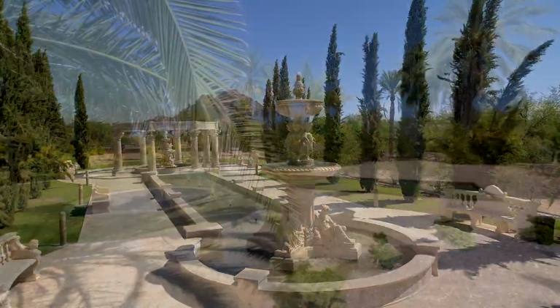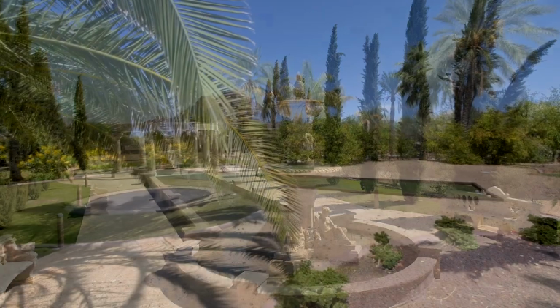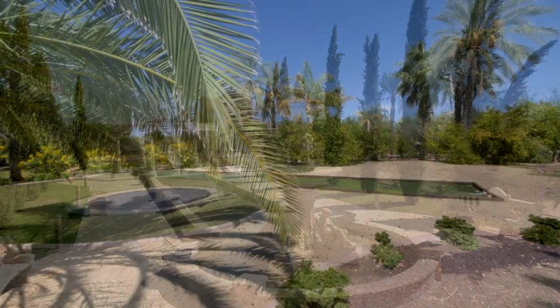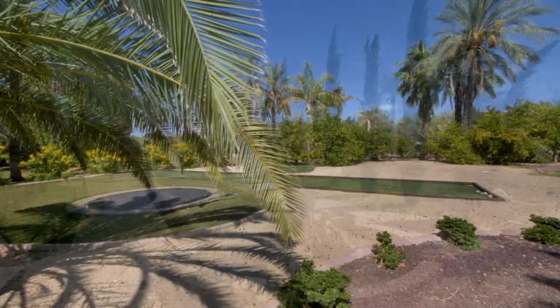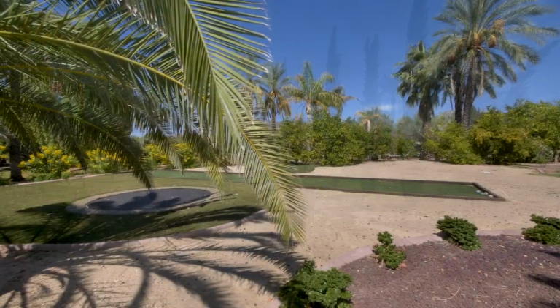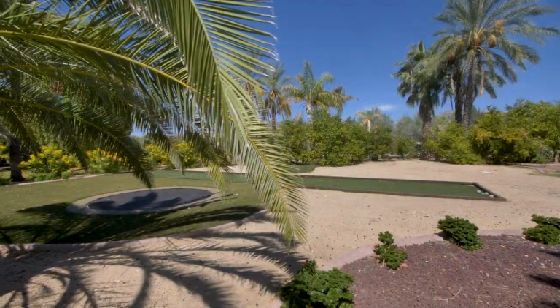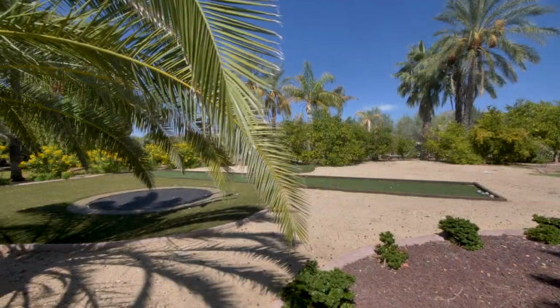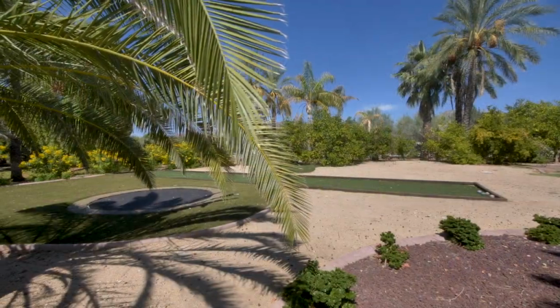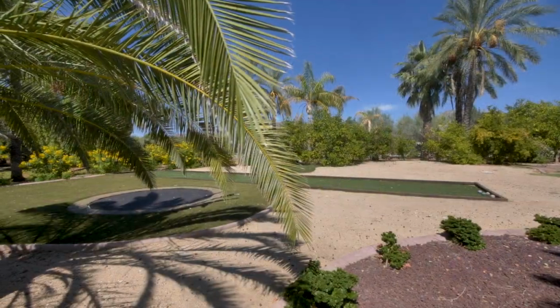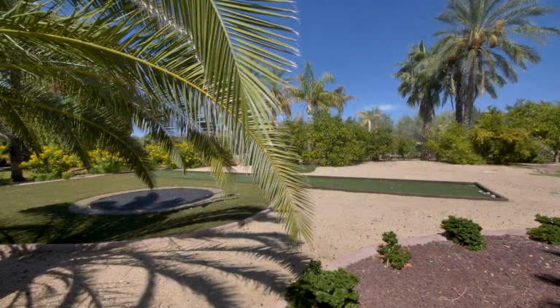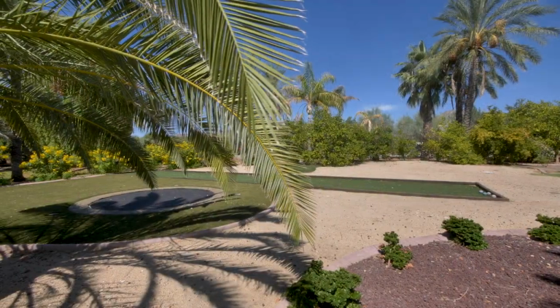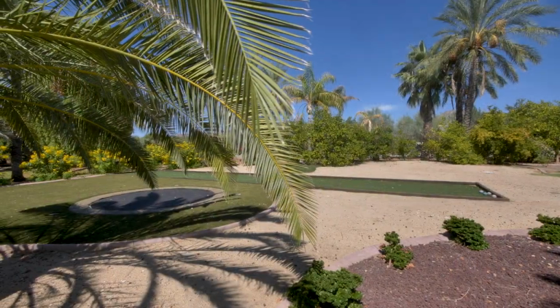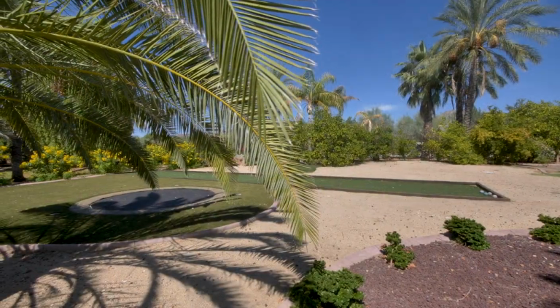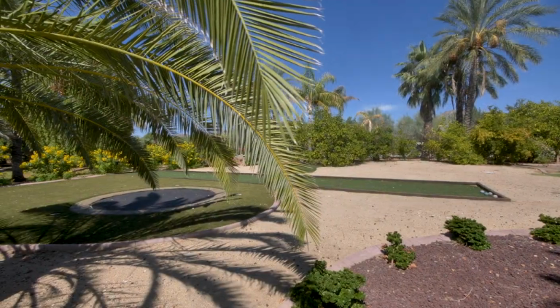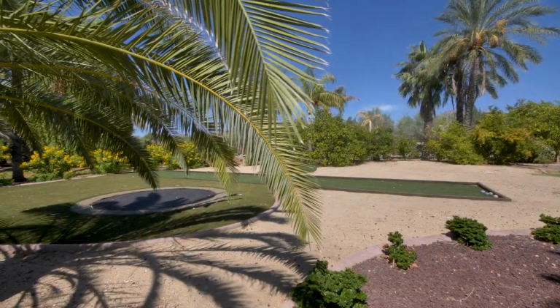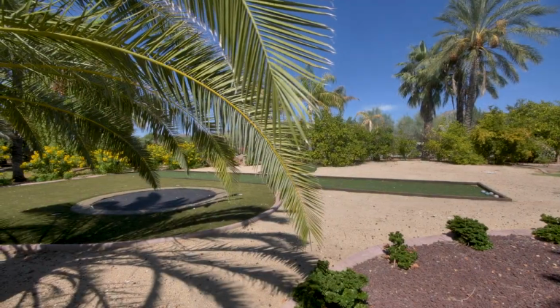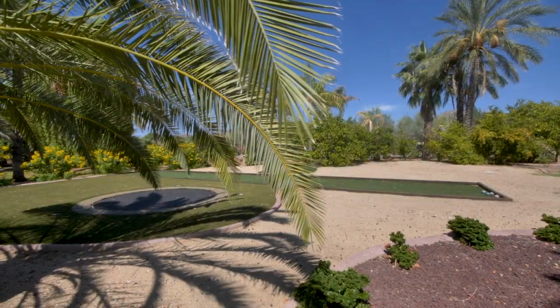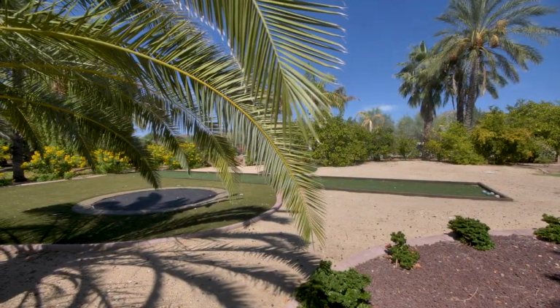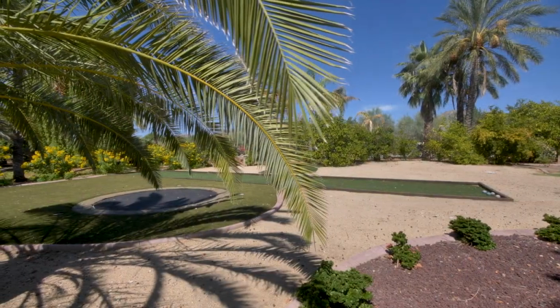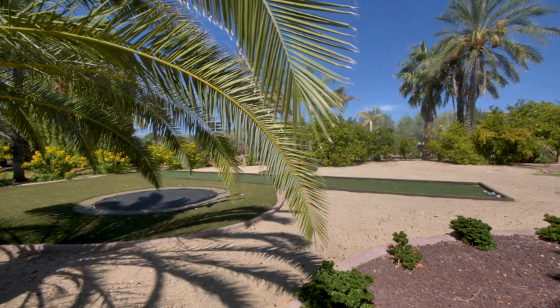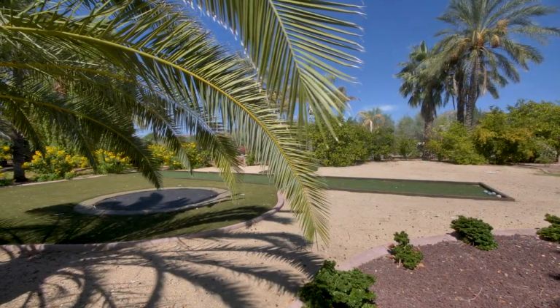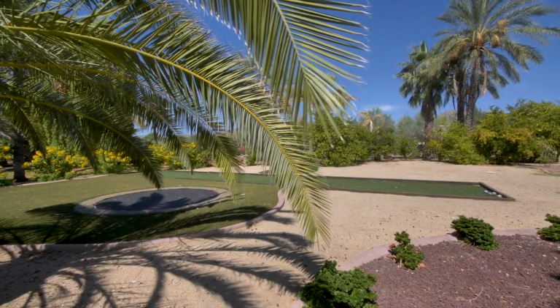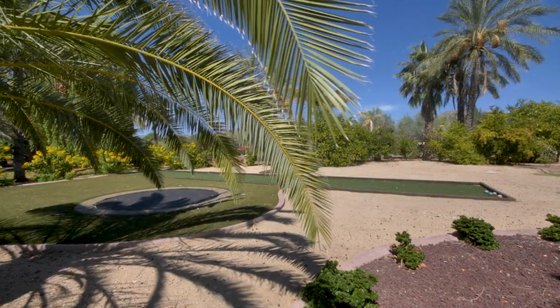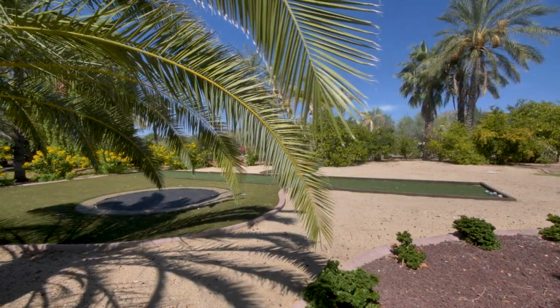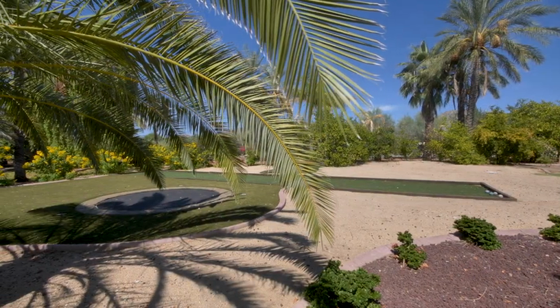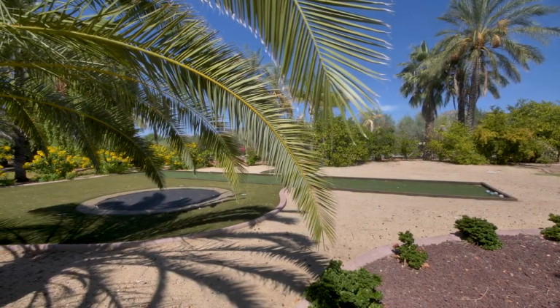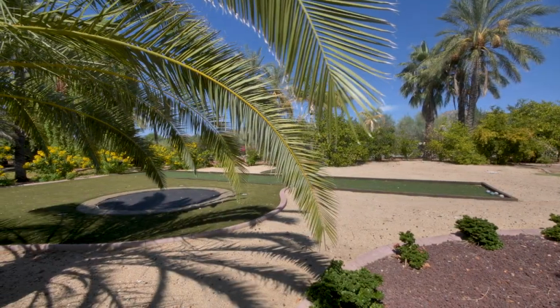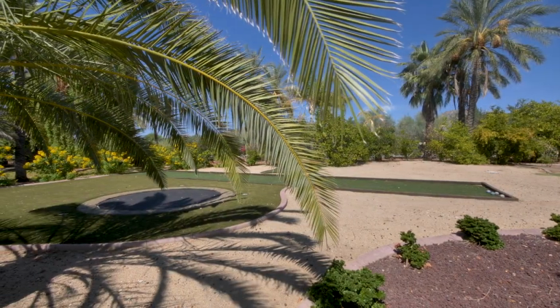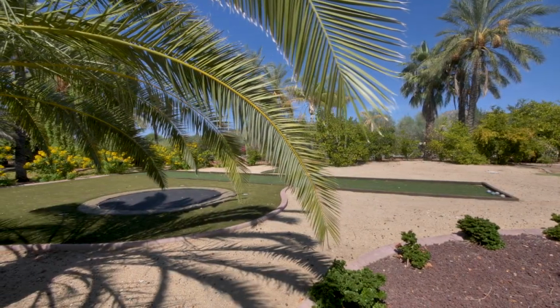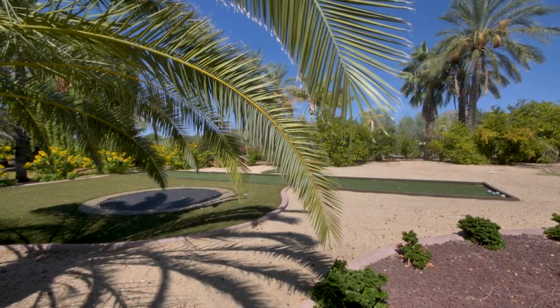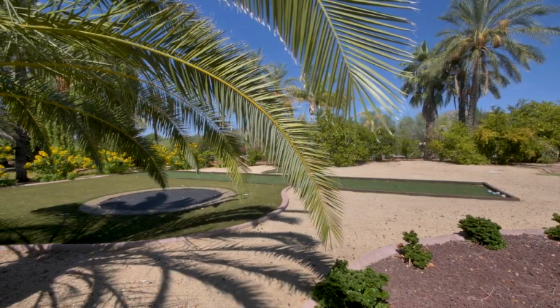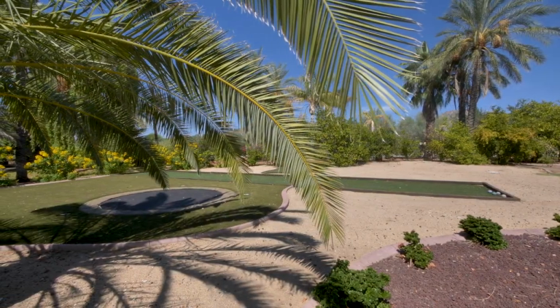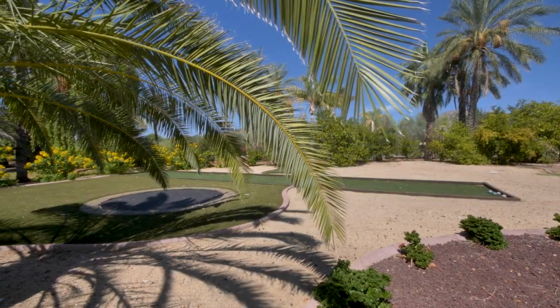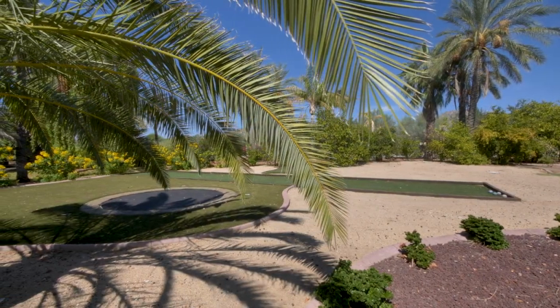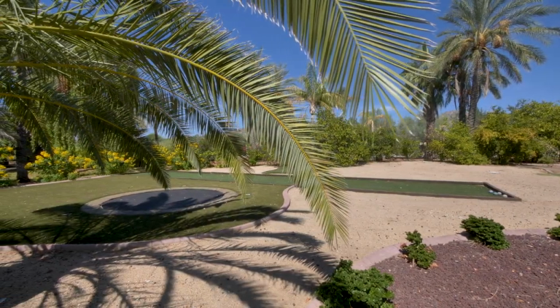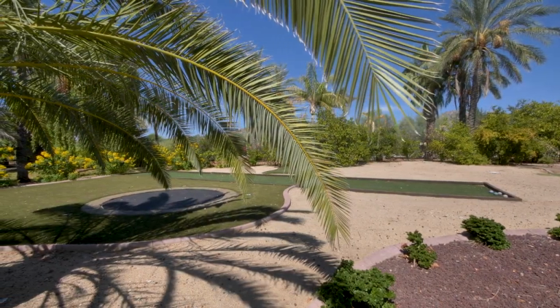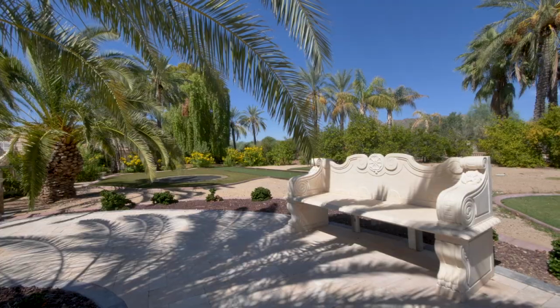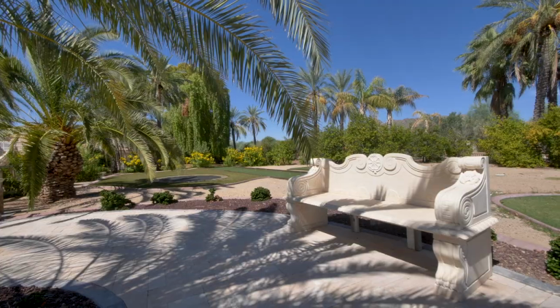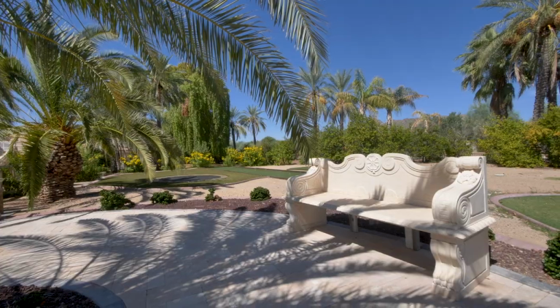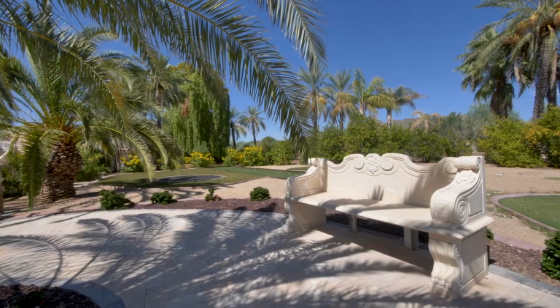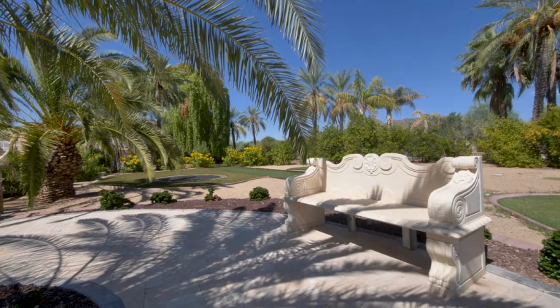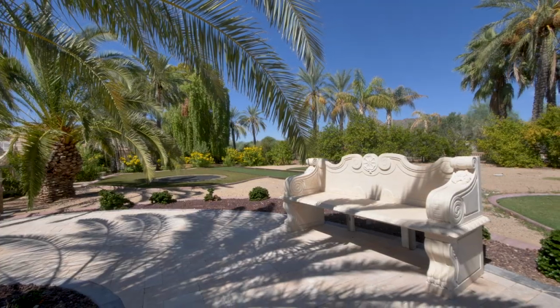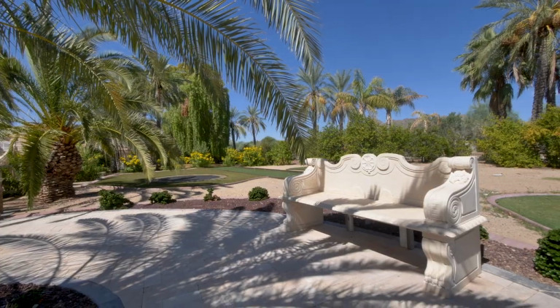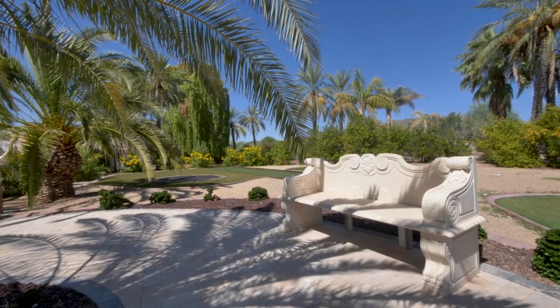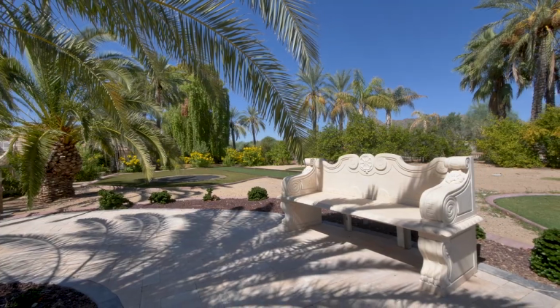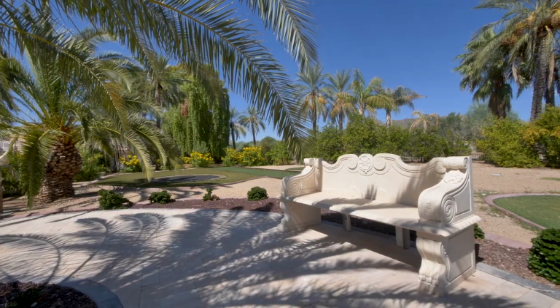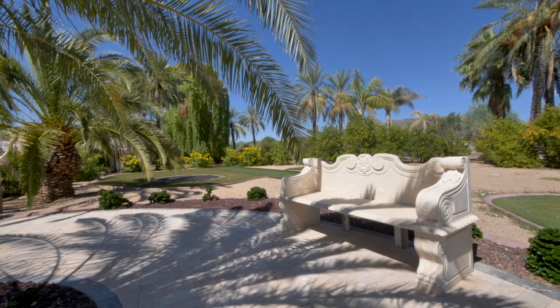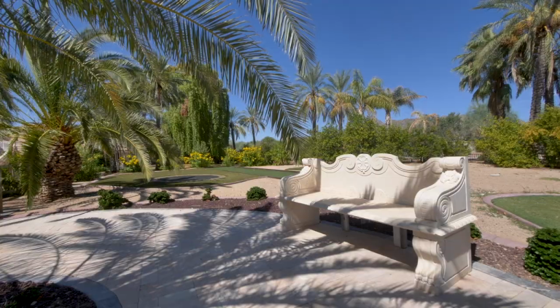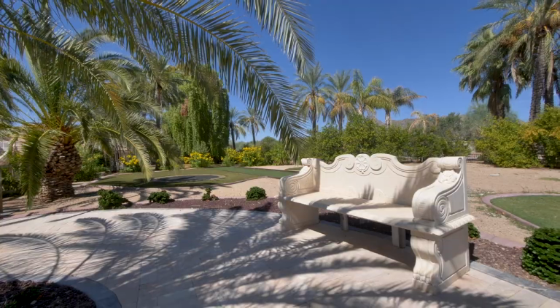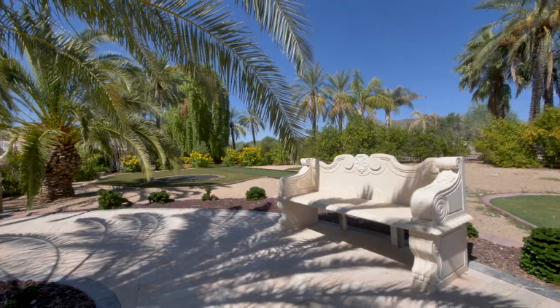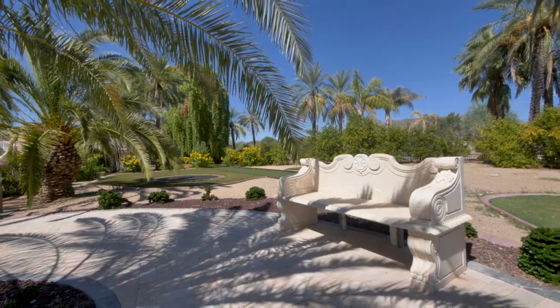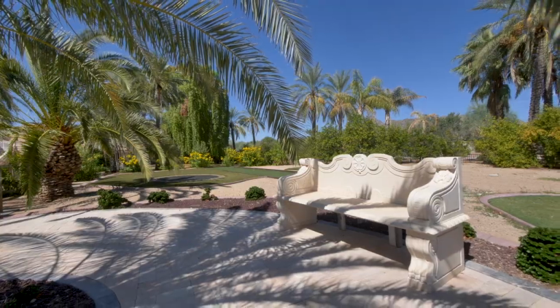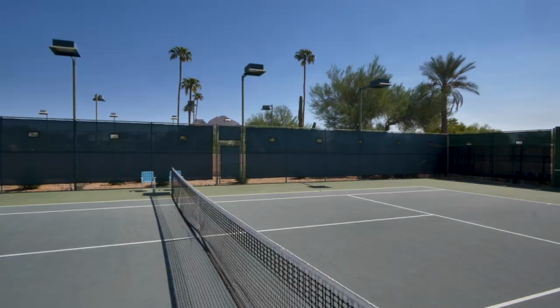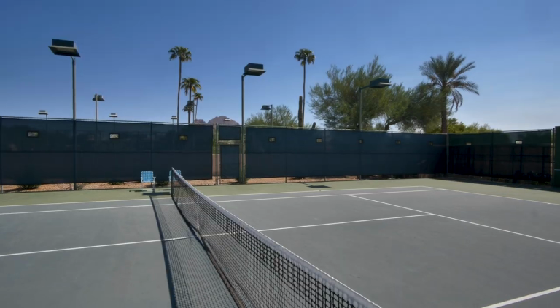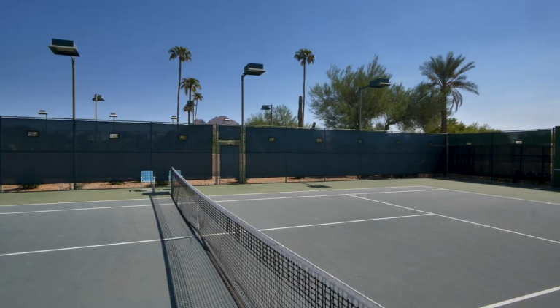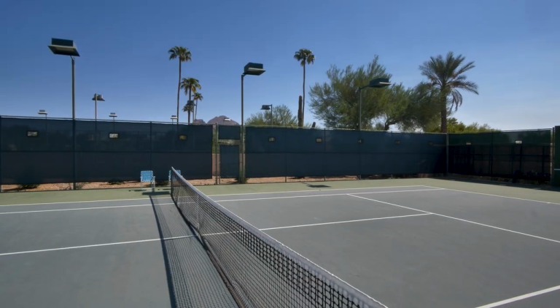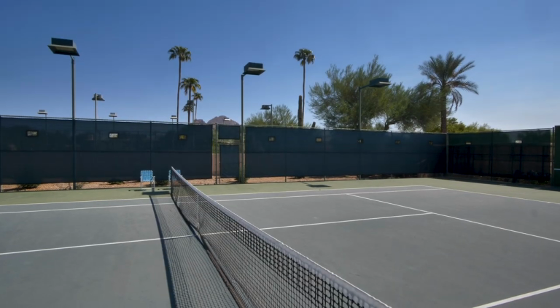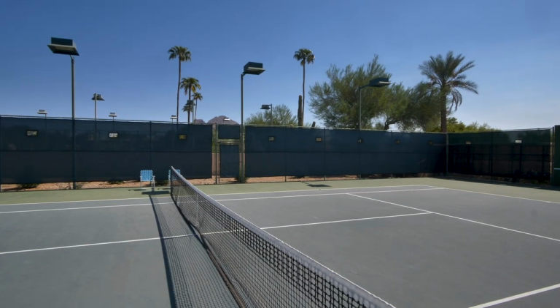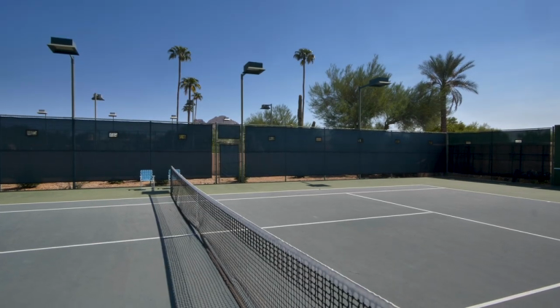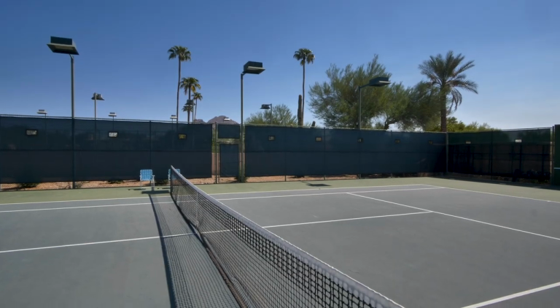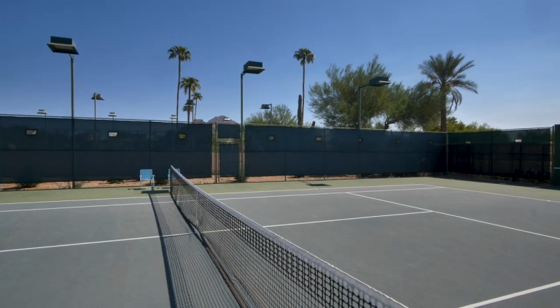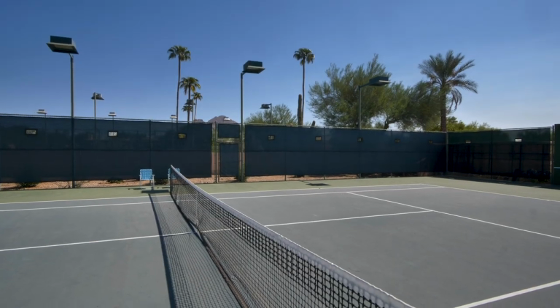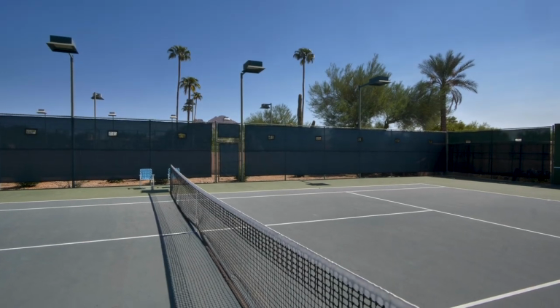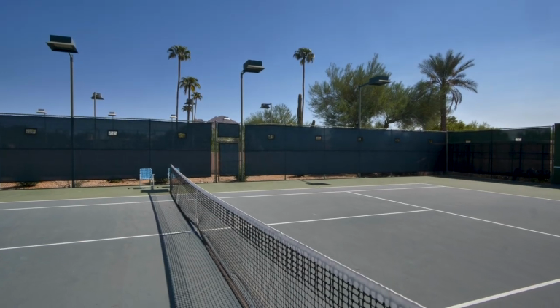The leisure facilities seem endless, with a bocce ball court, sunken trampoline and full sized tennis court.